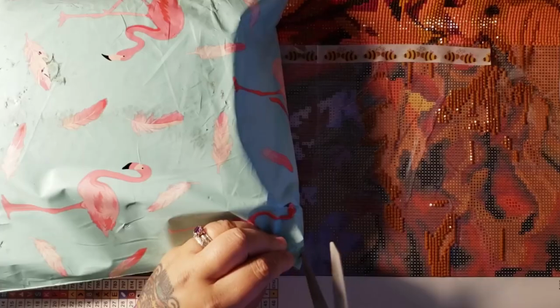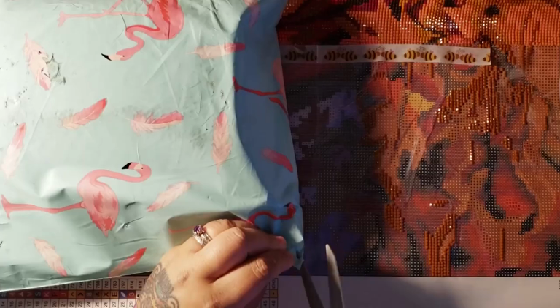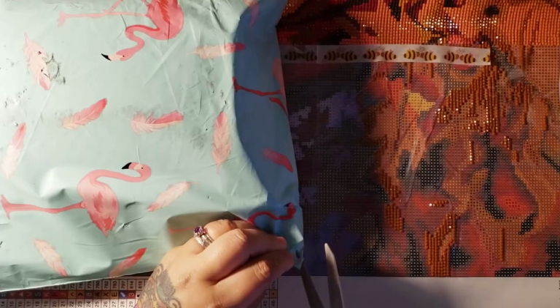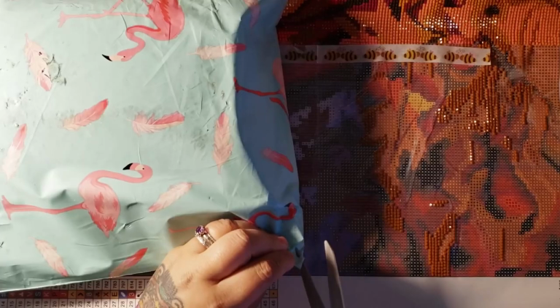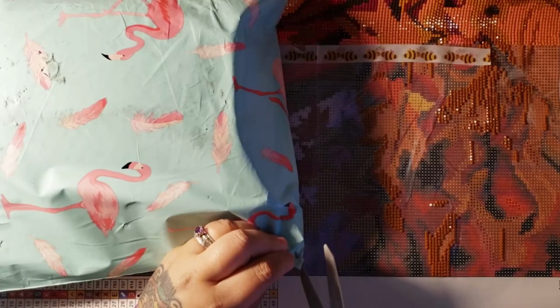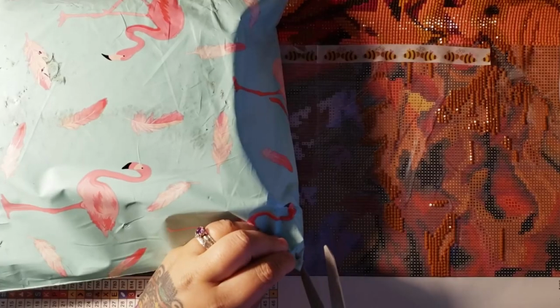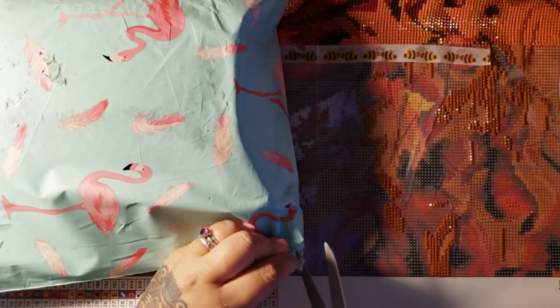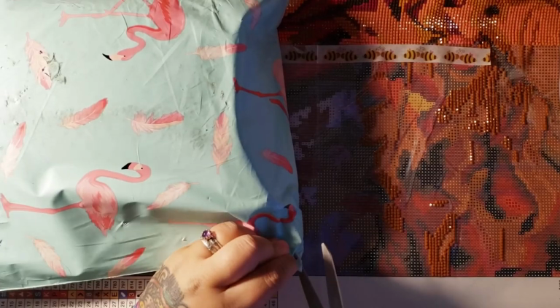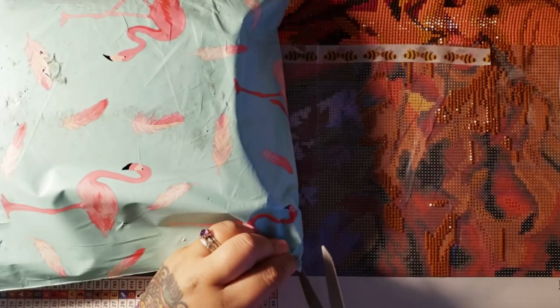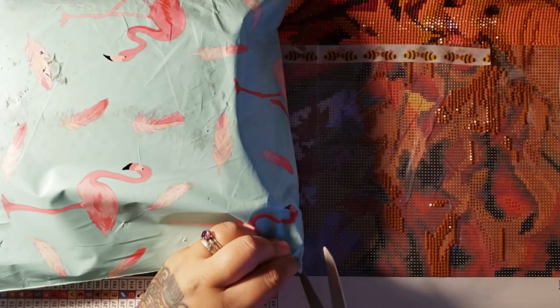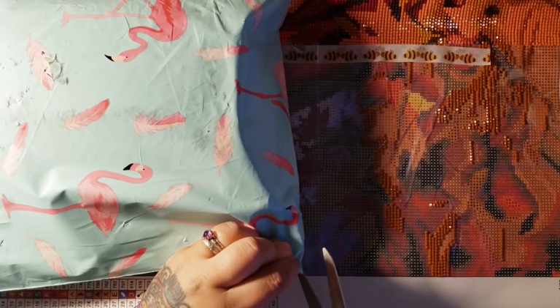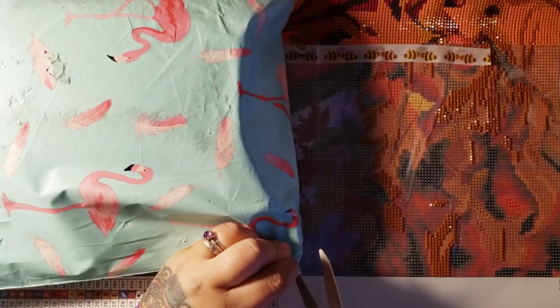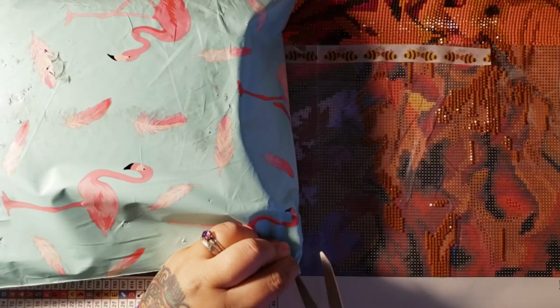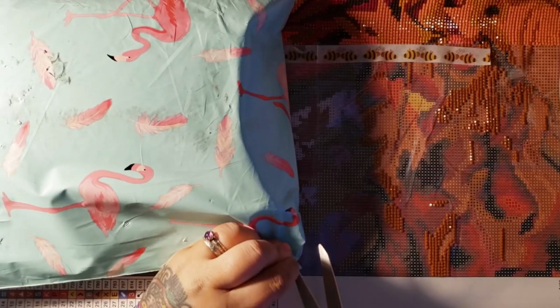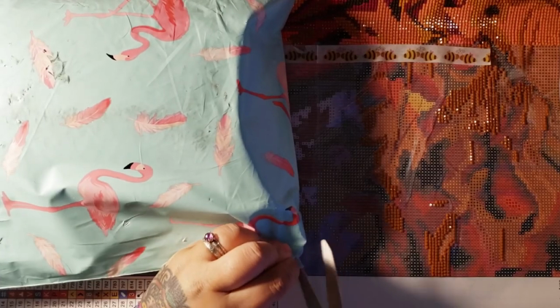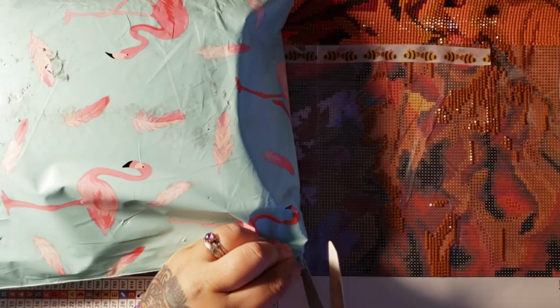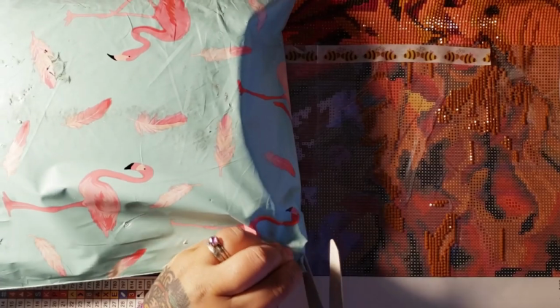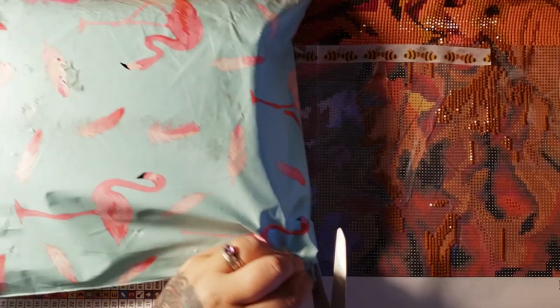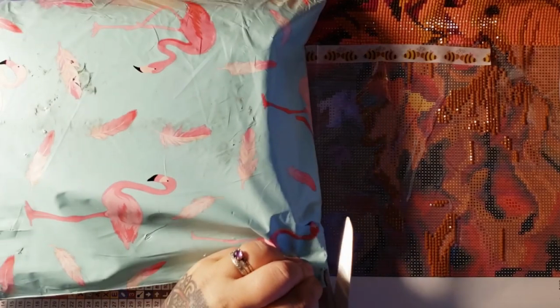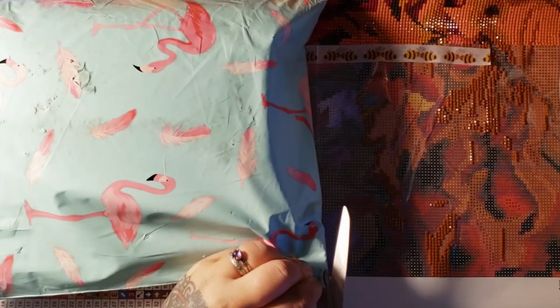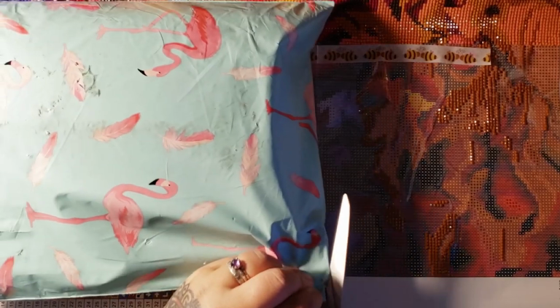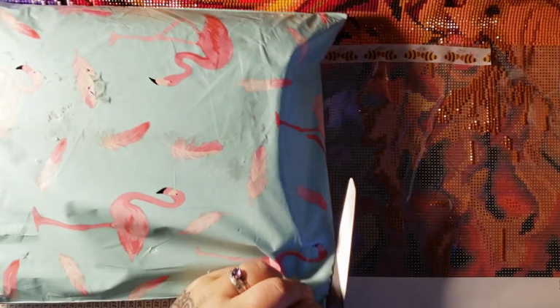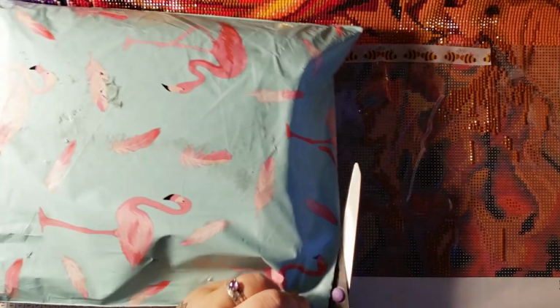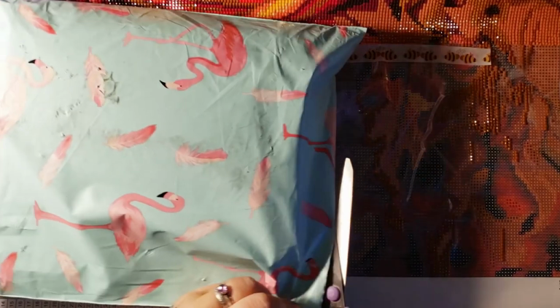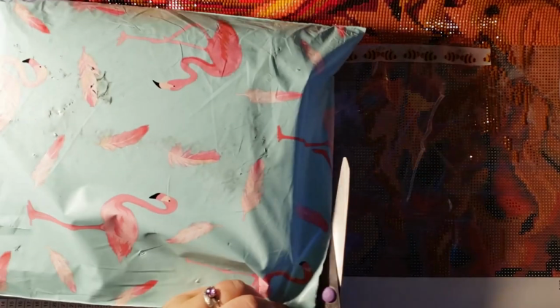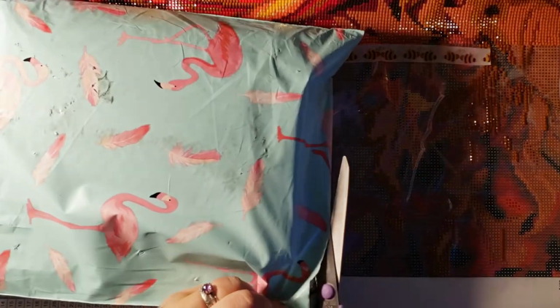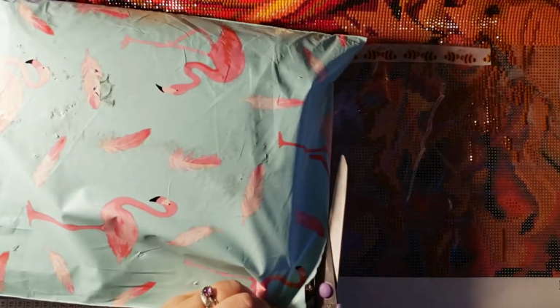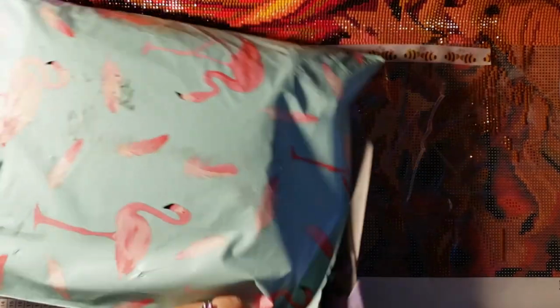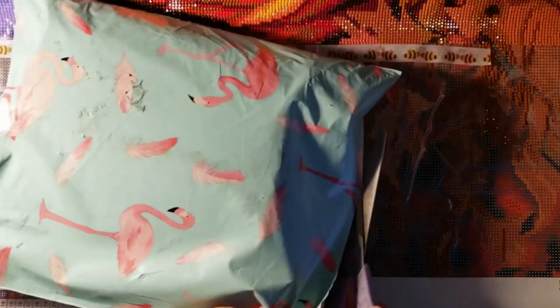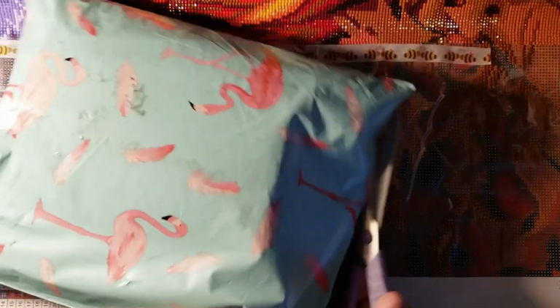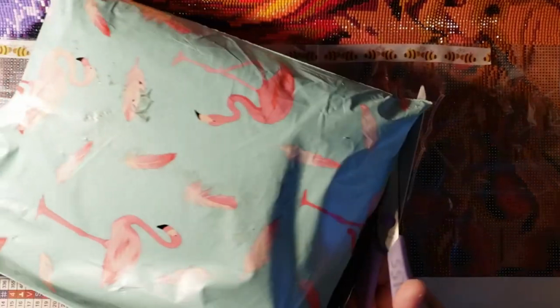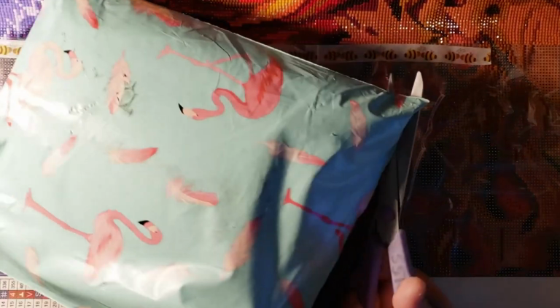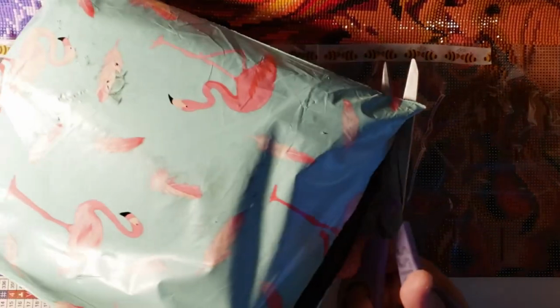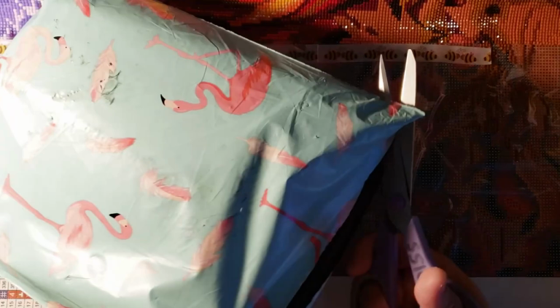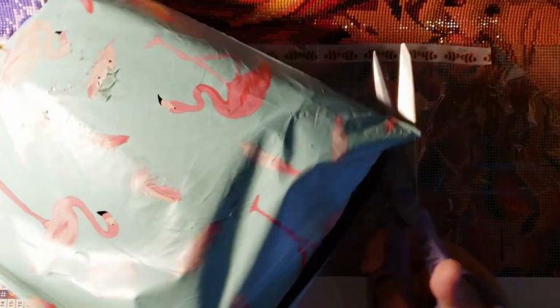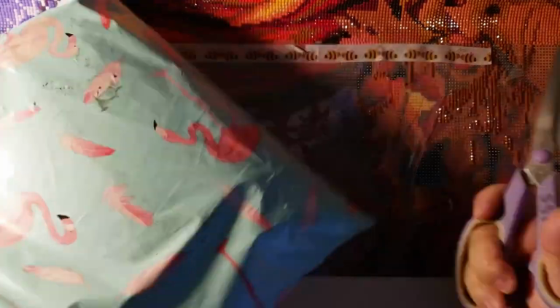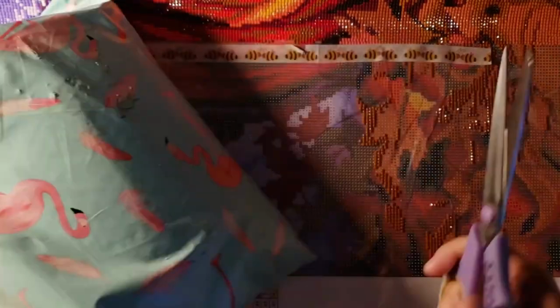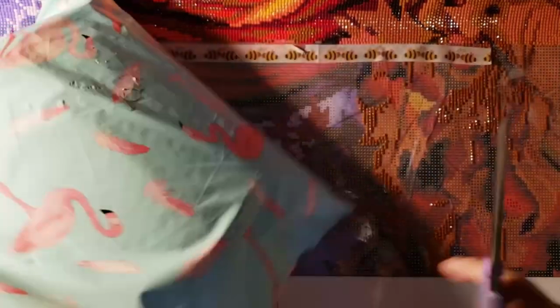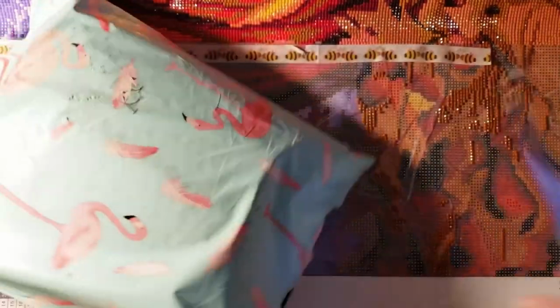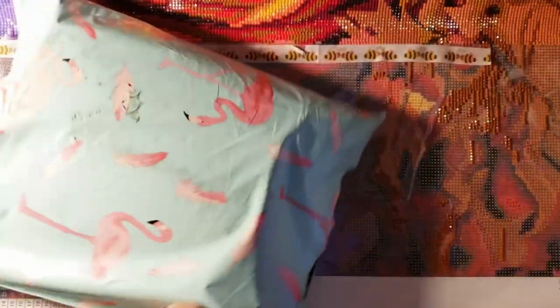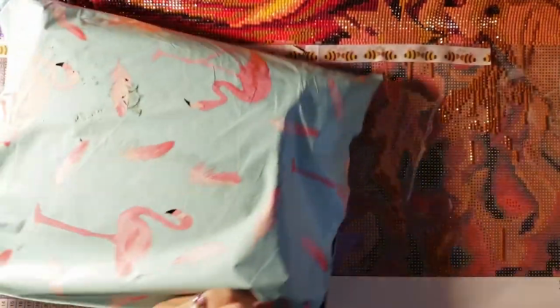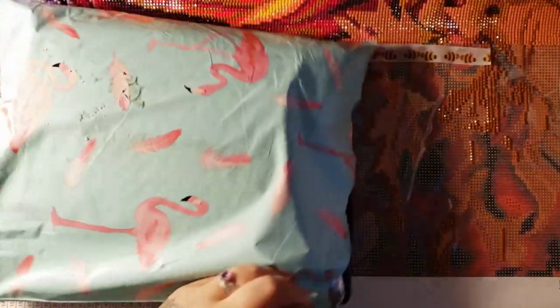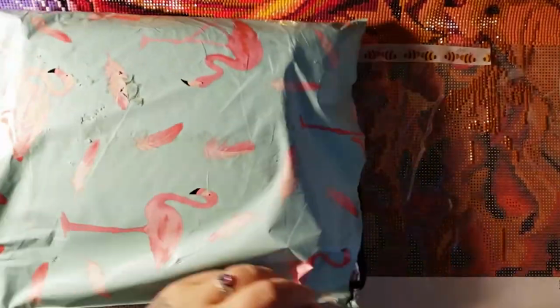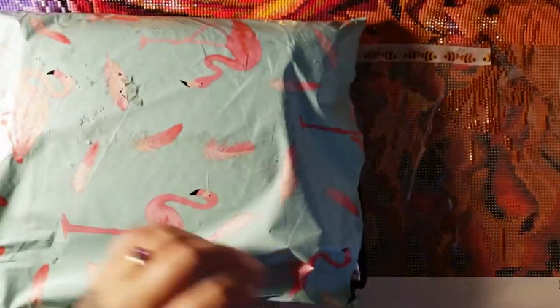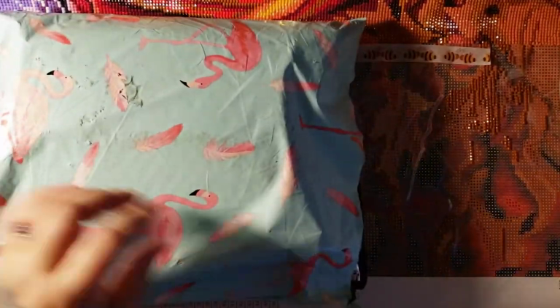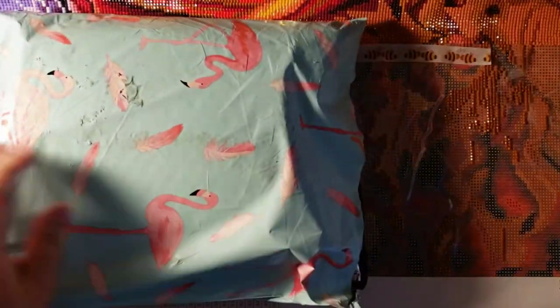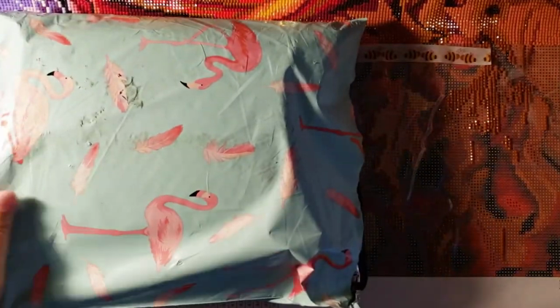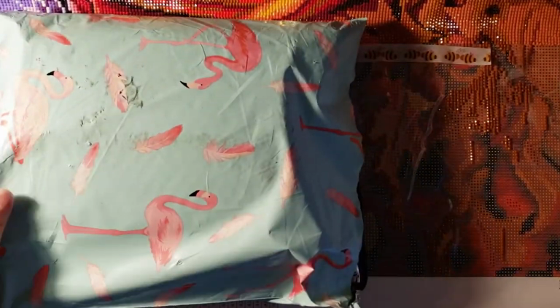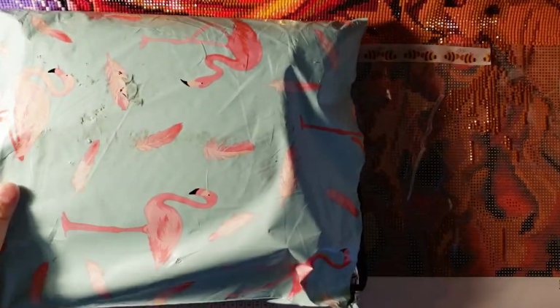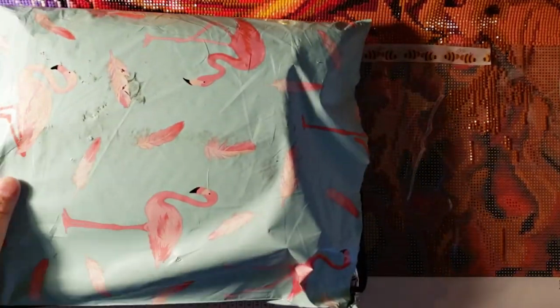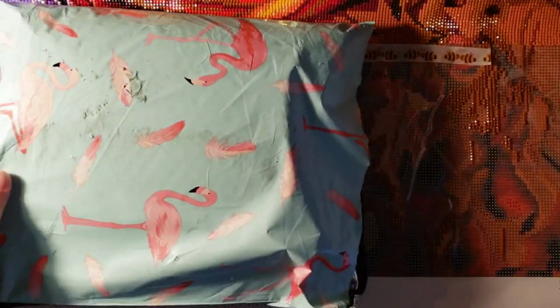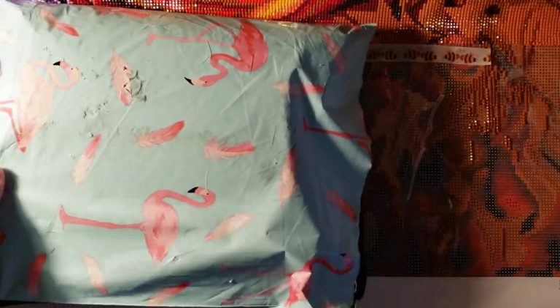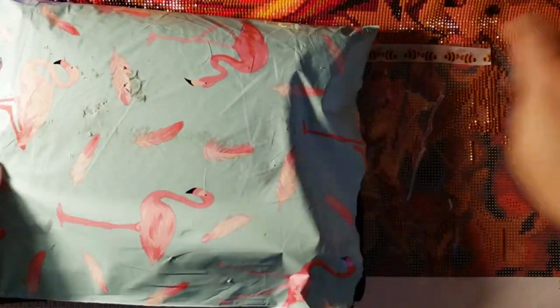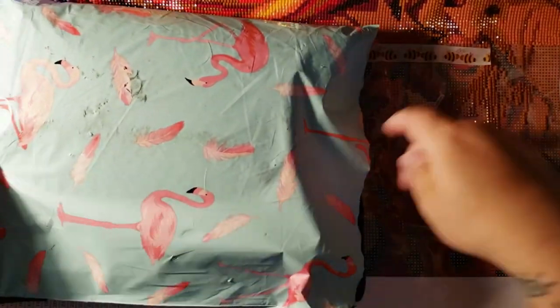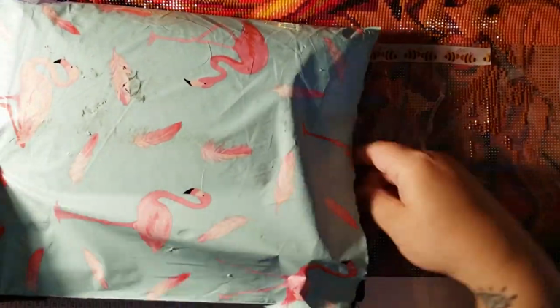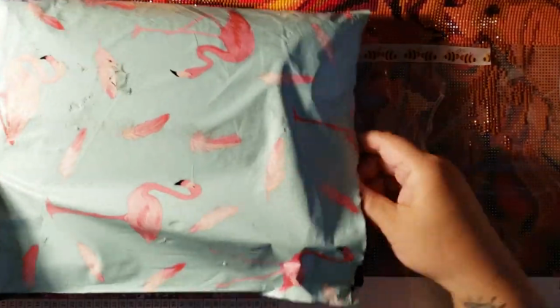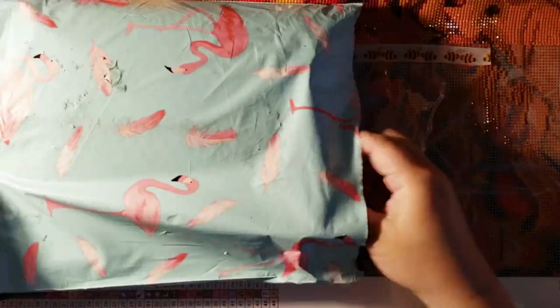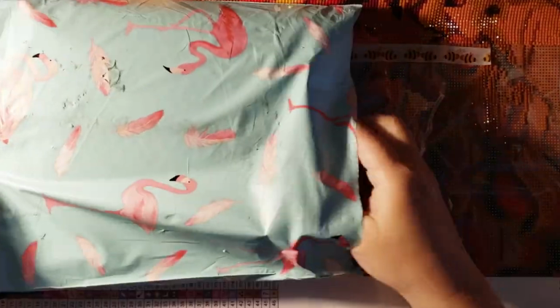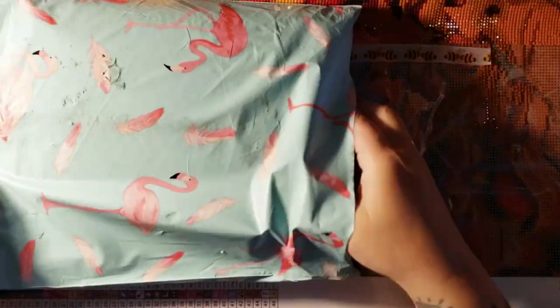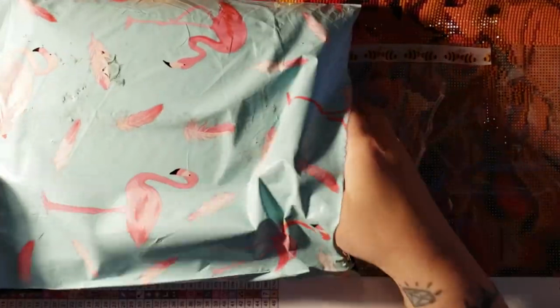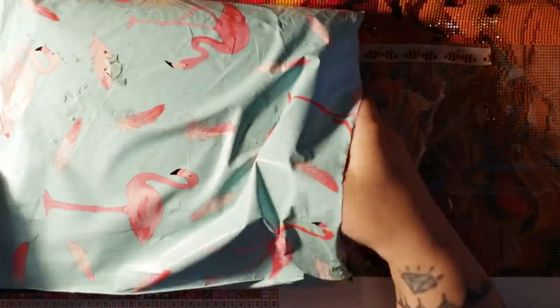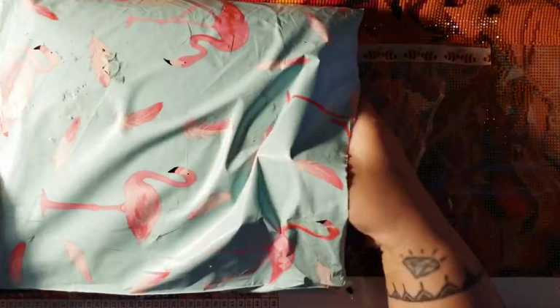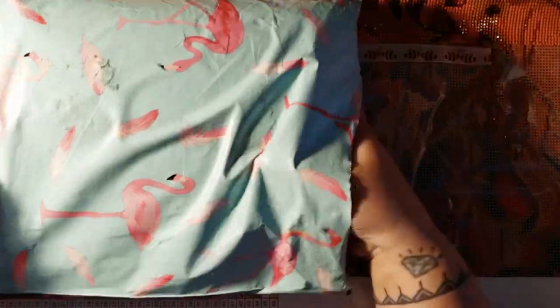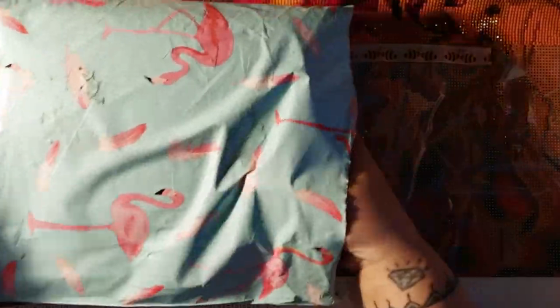I can't wait. Literally, this came in the mail and I was like, I cannot wait to open this. Okay, so let's see what we got.